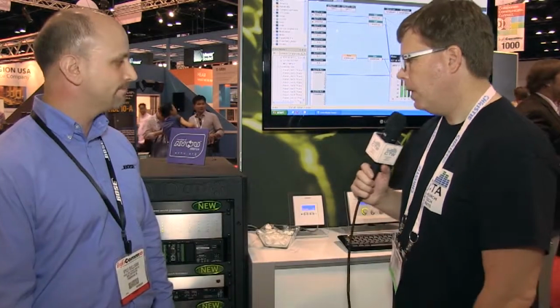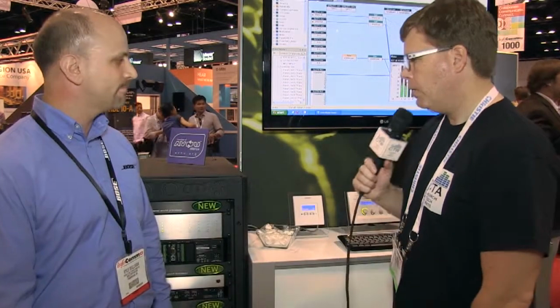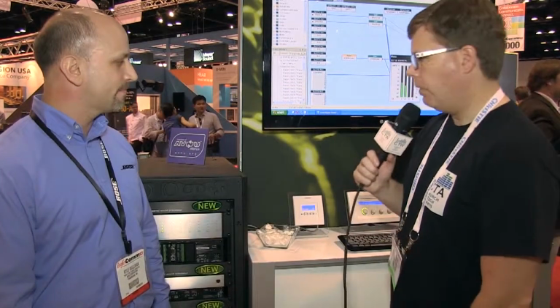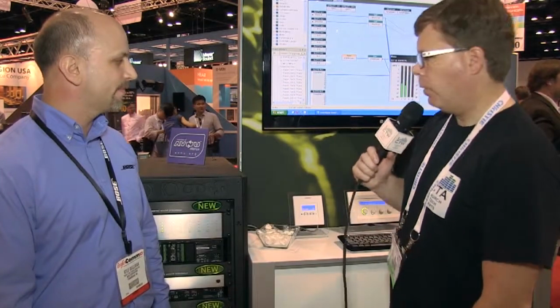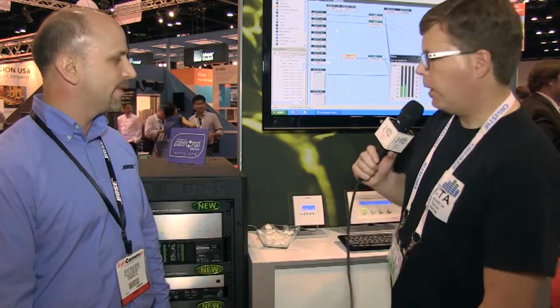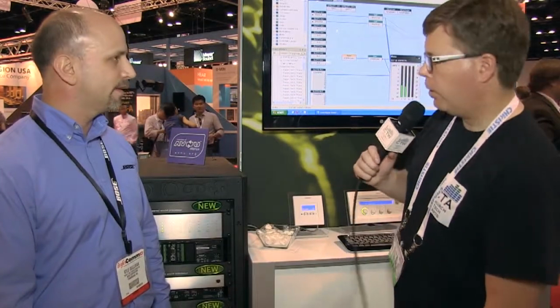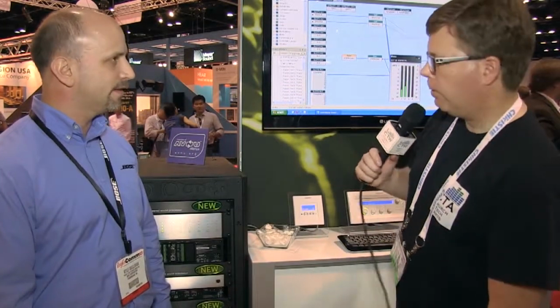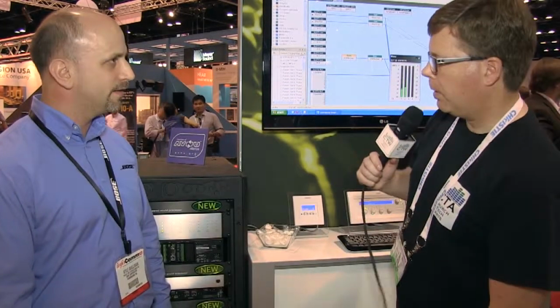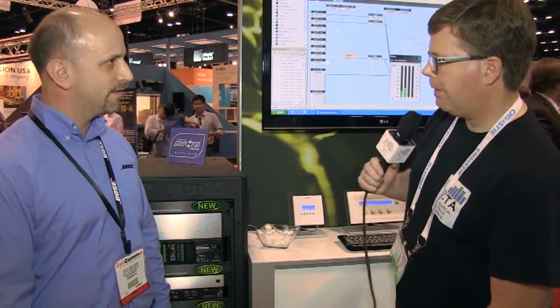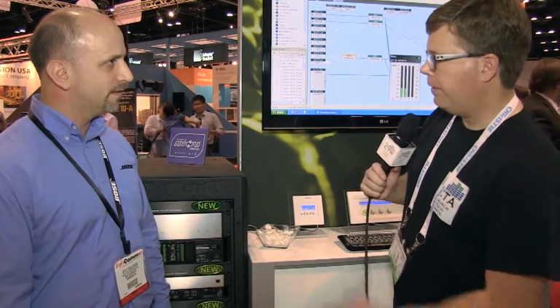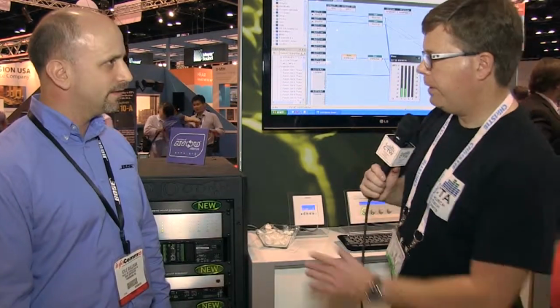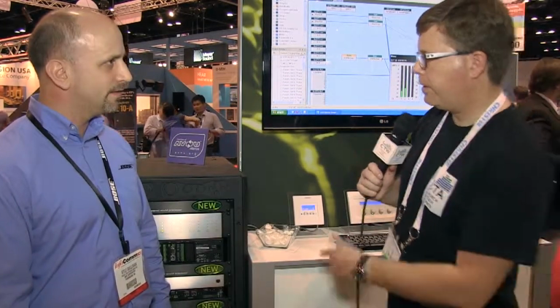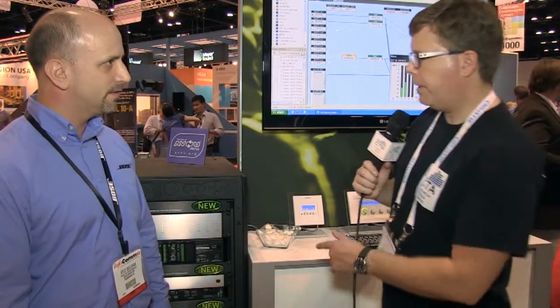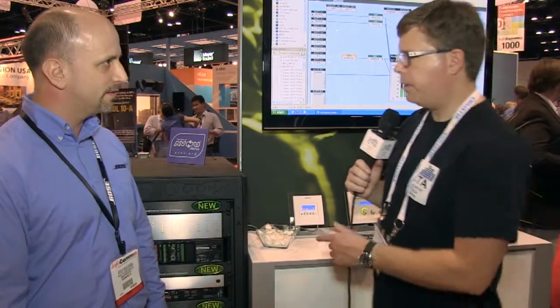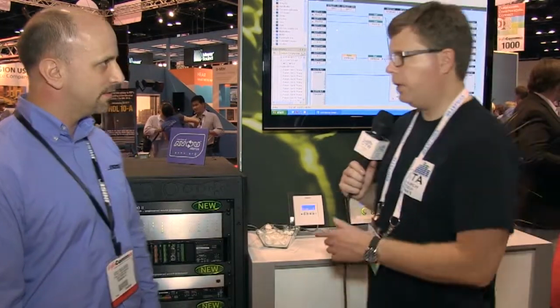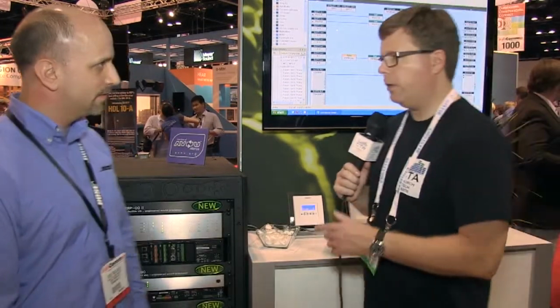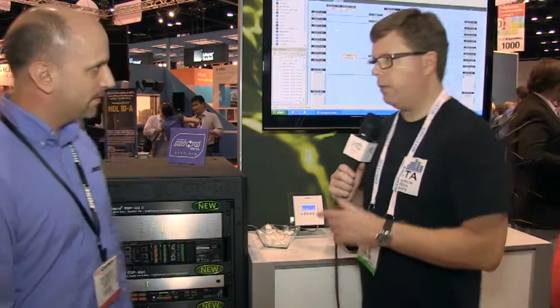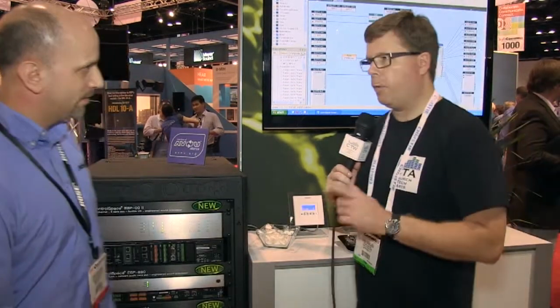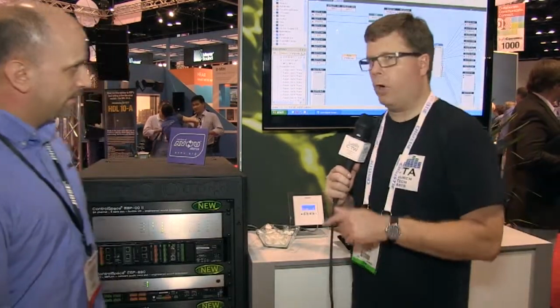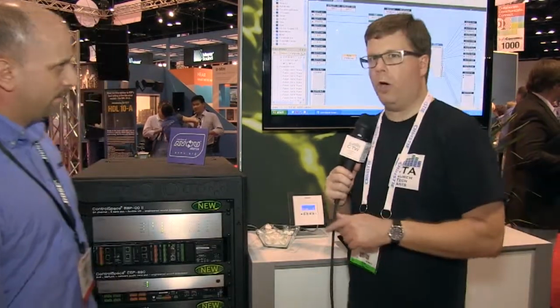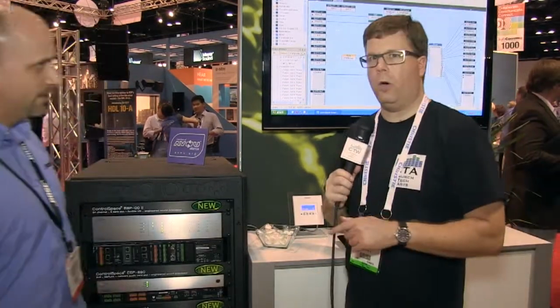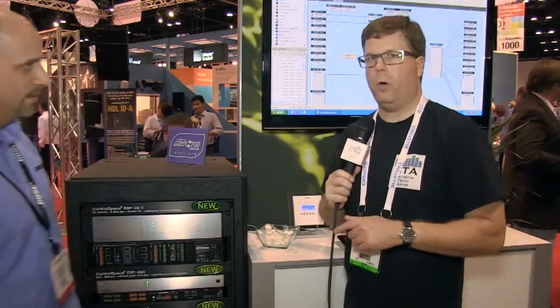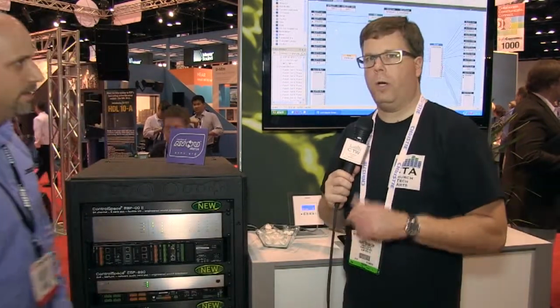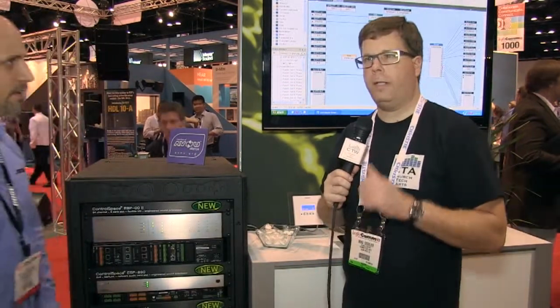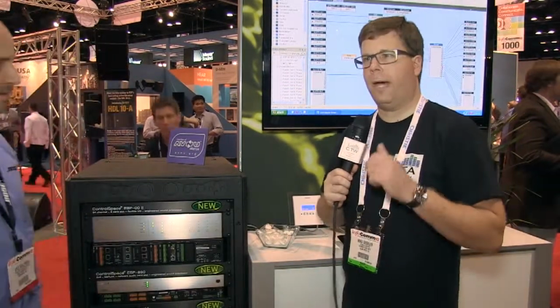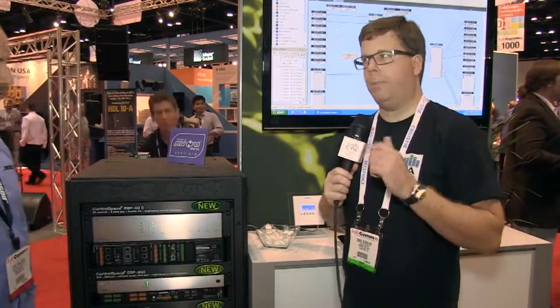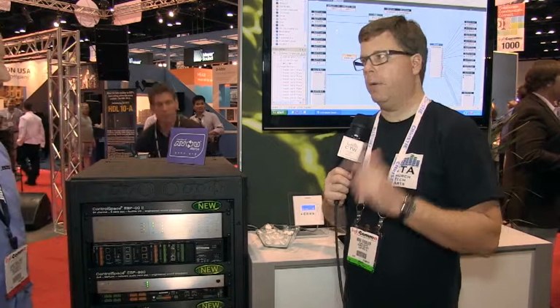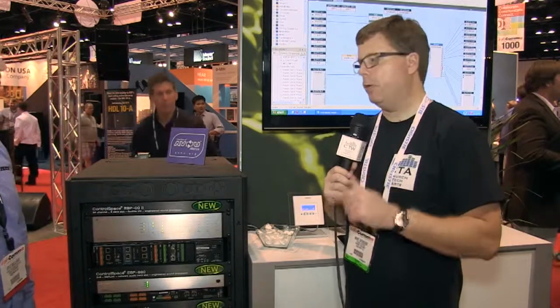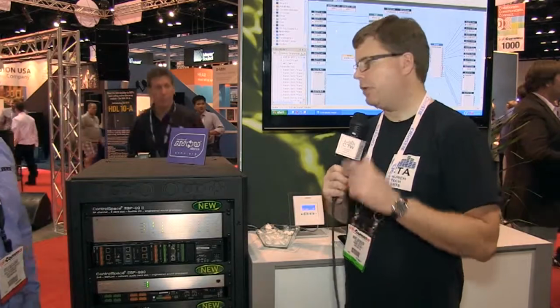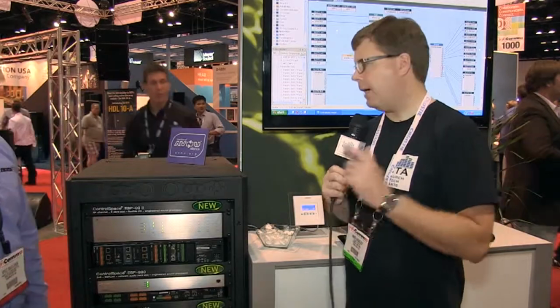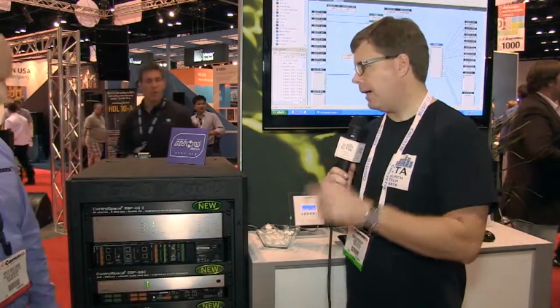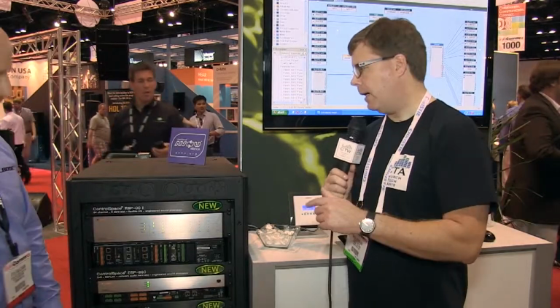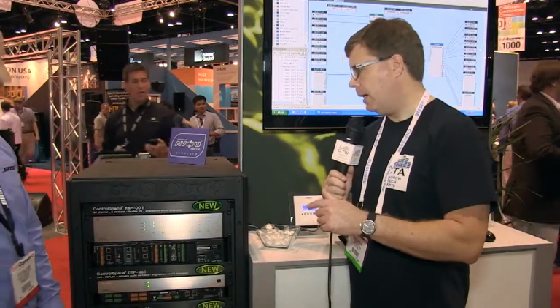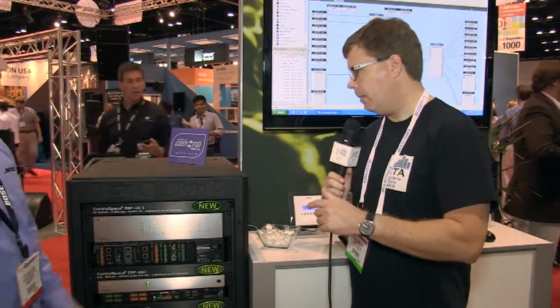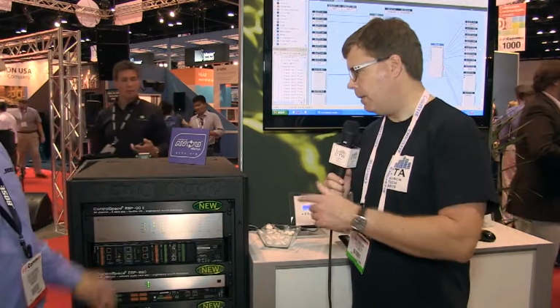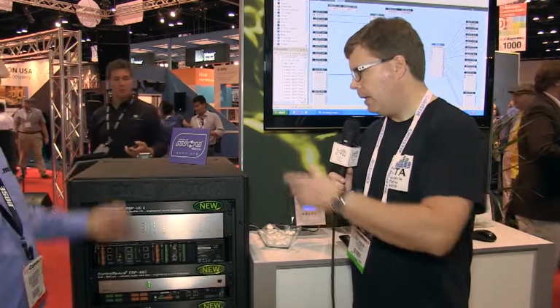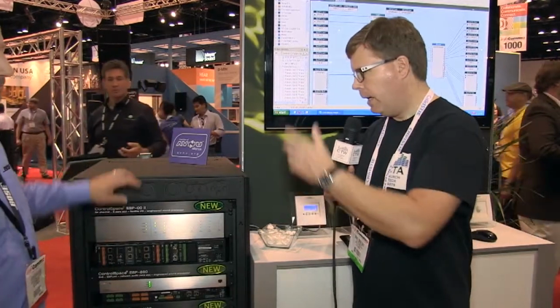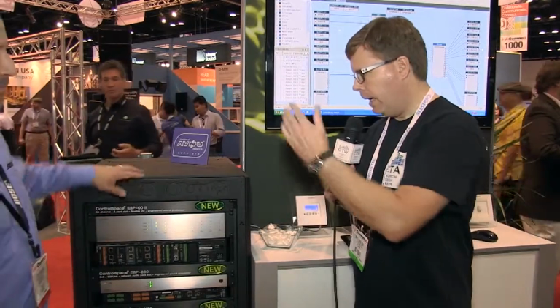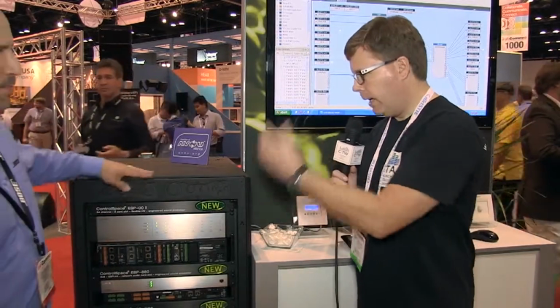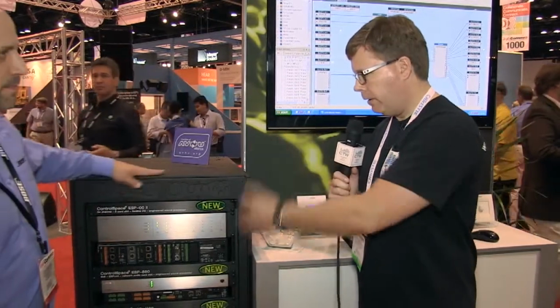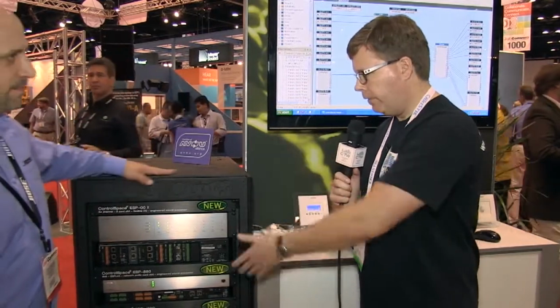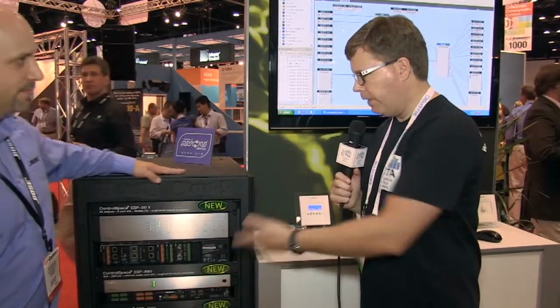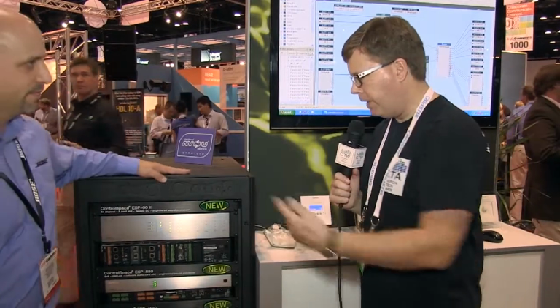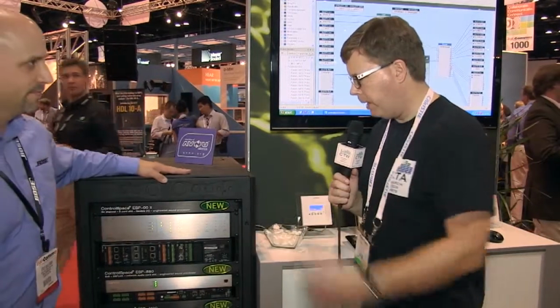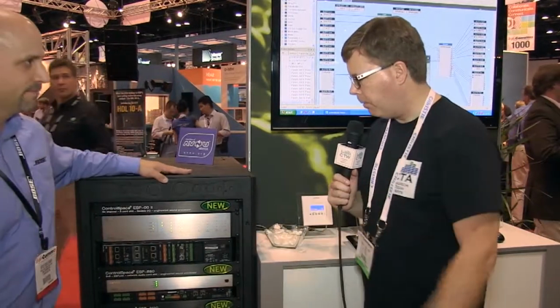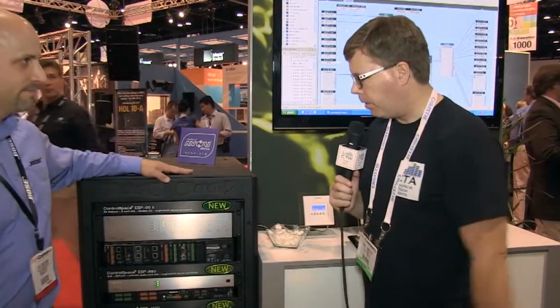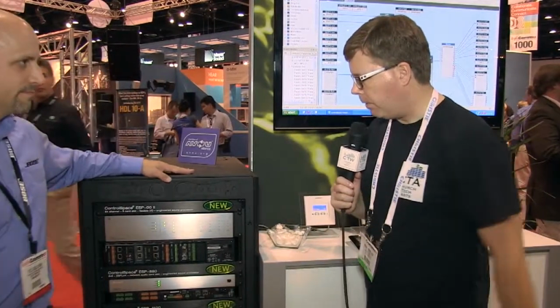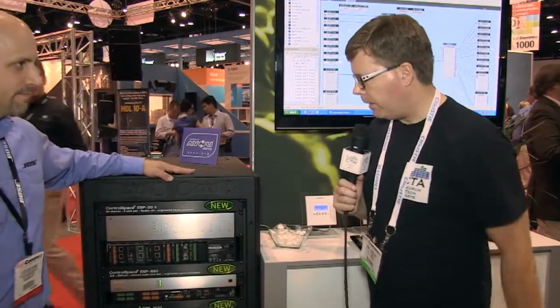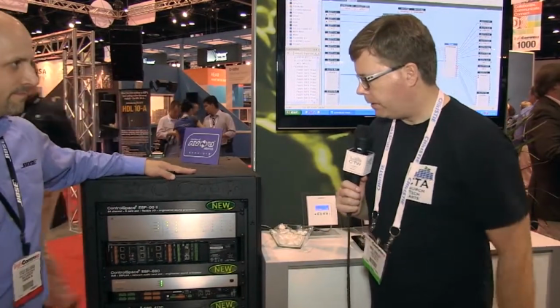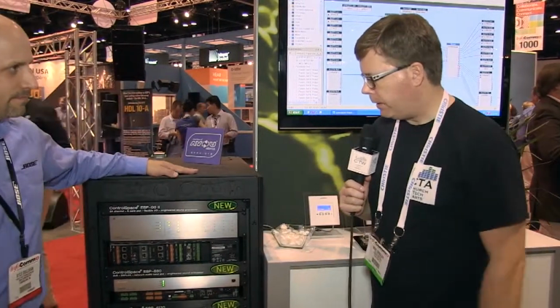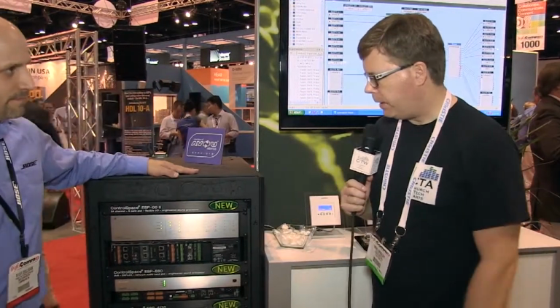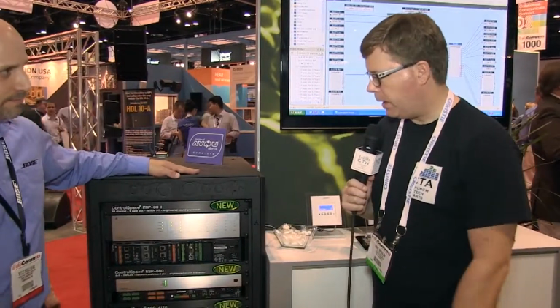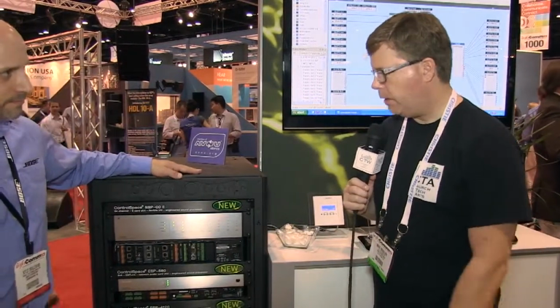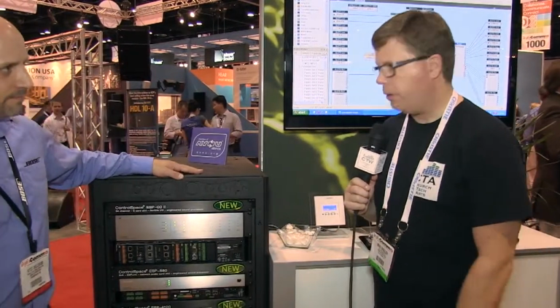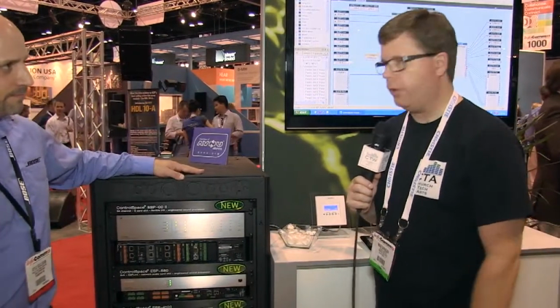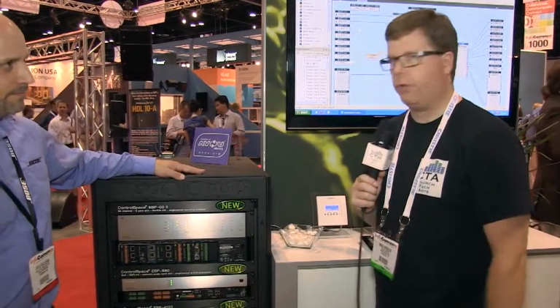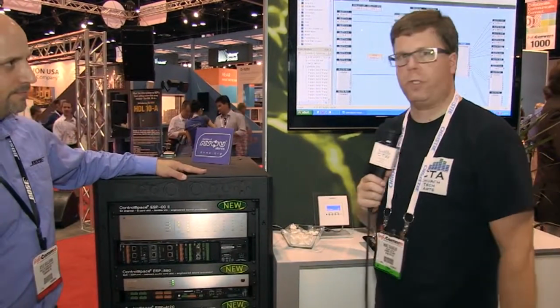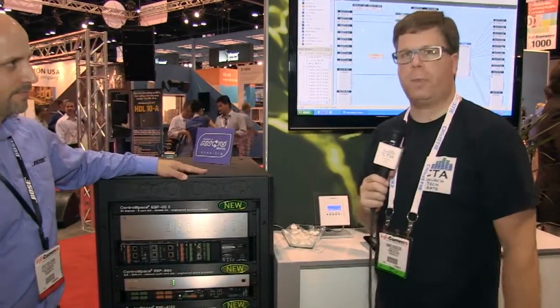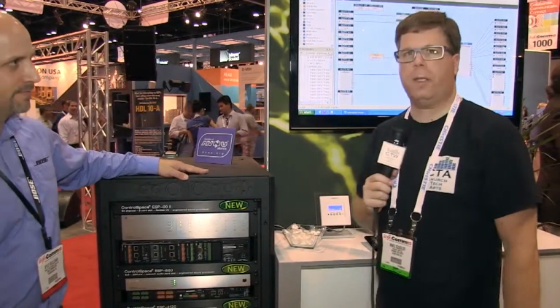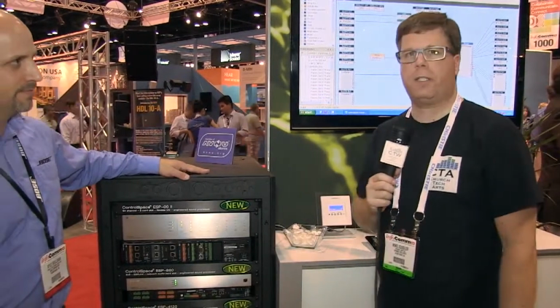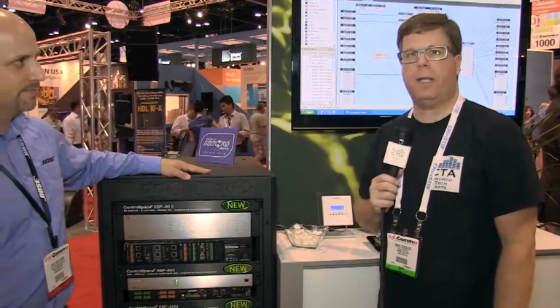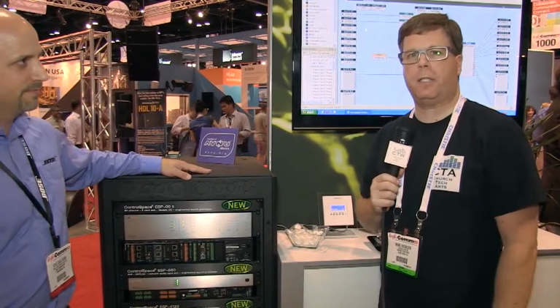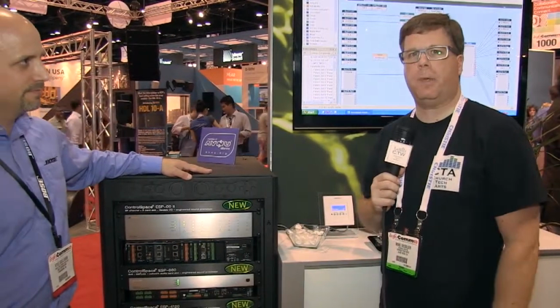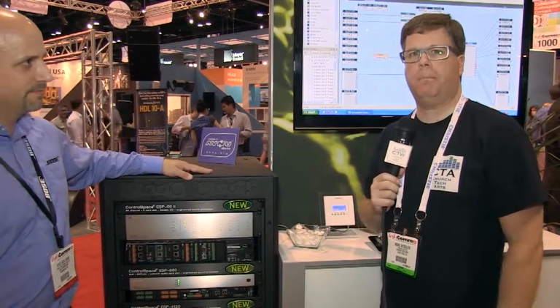If you want to learn more about these things, you can go to pro.bose.com and find out more about the new ControlSpace DSP.